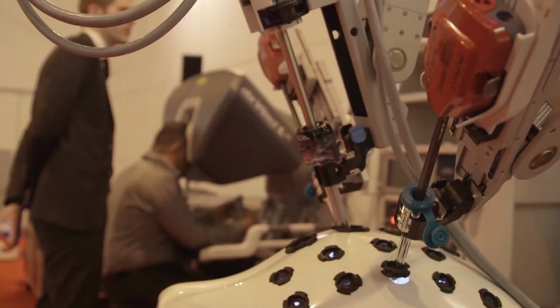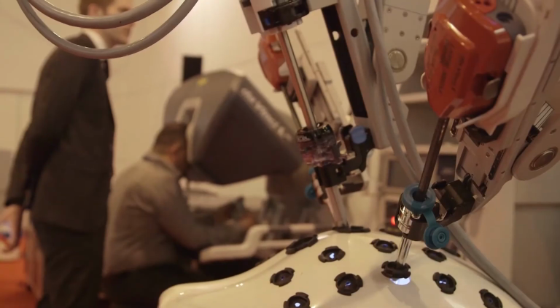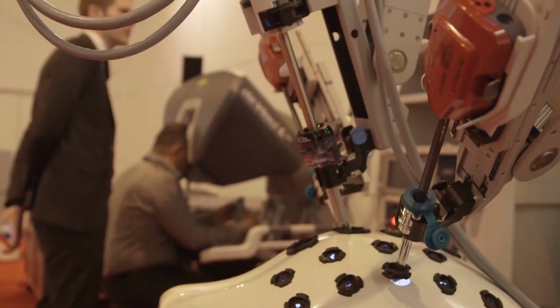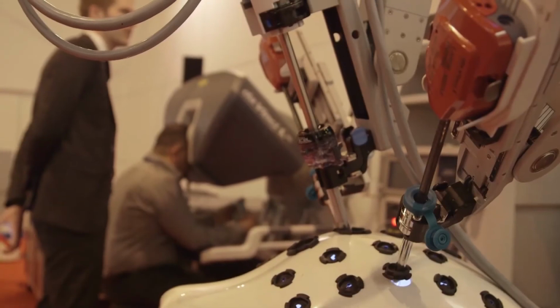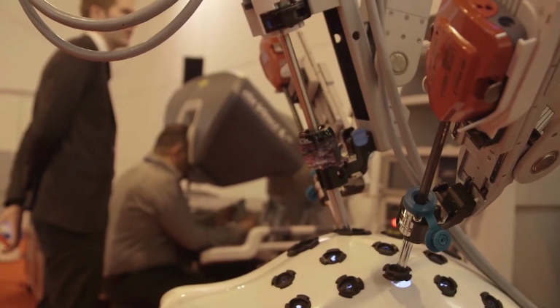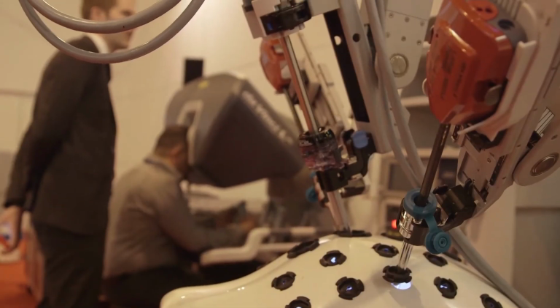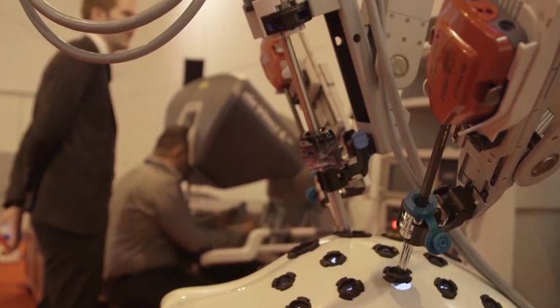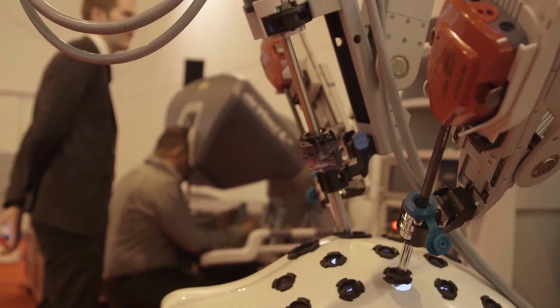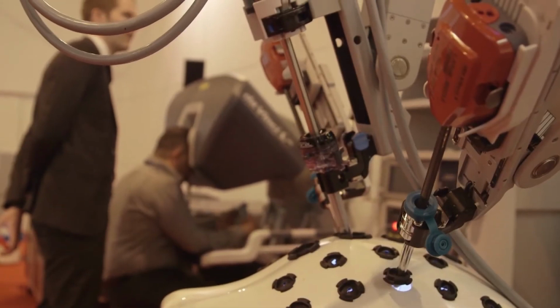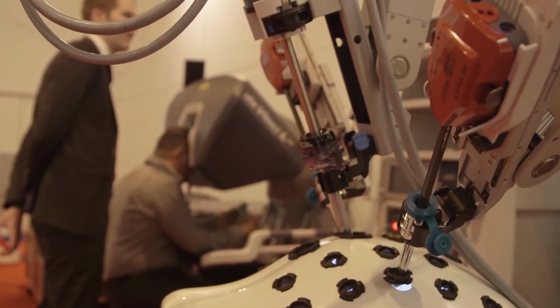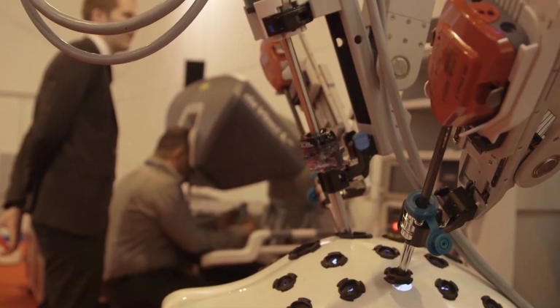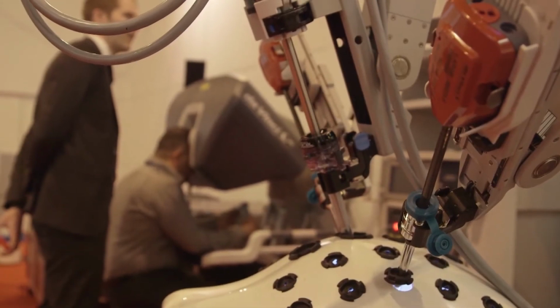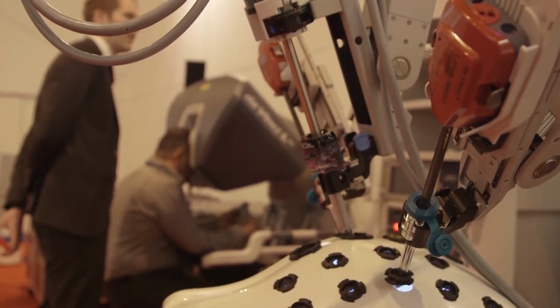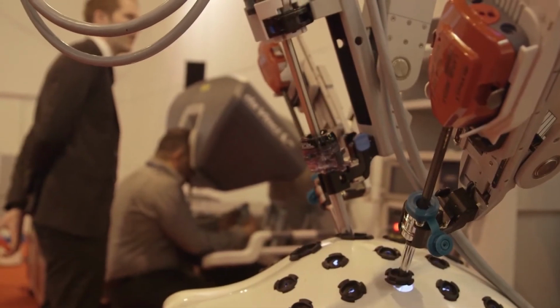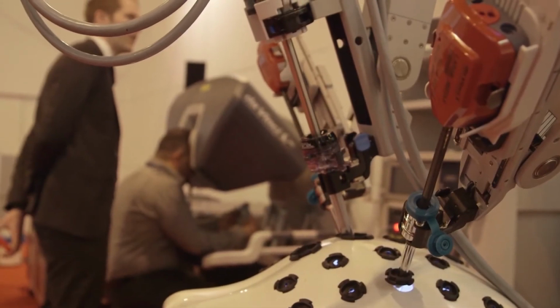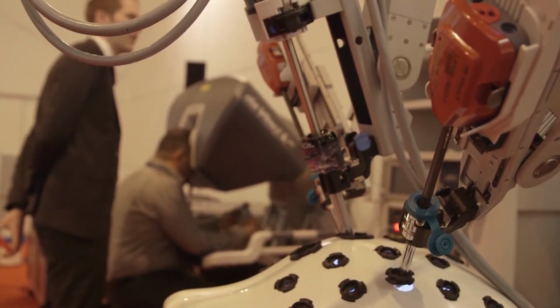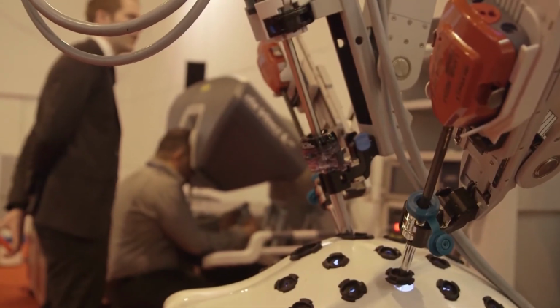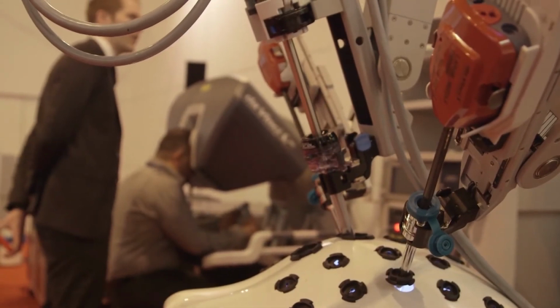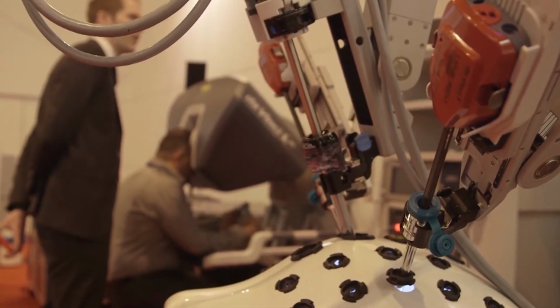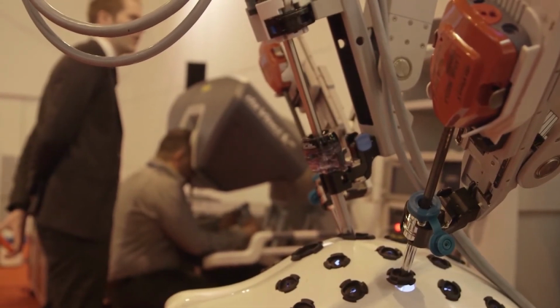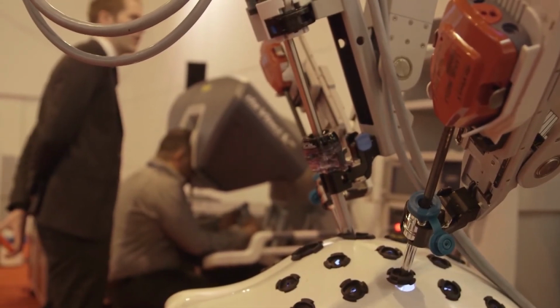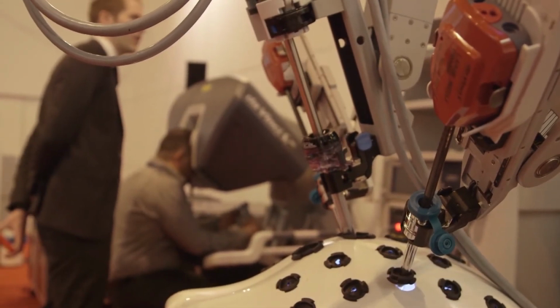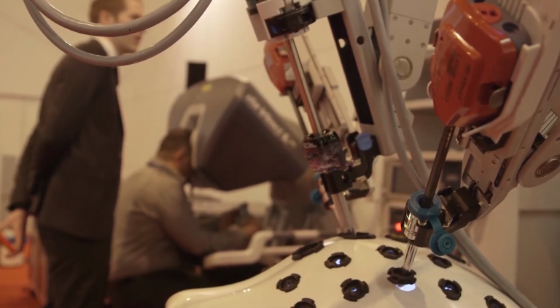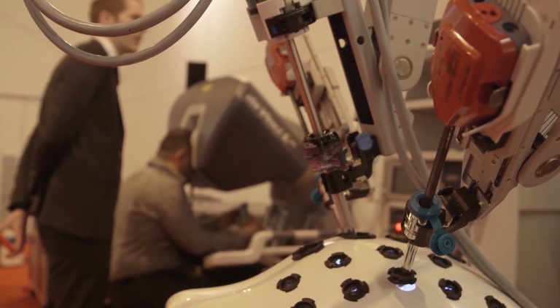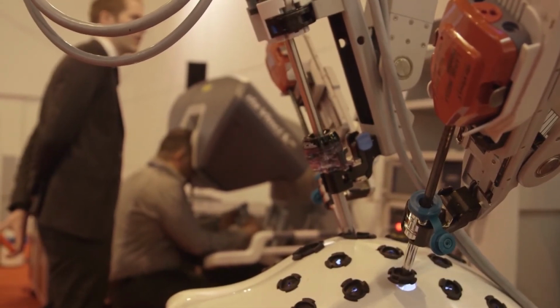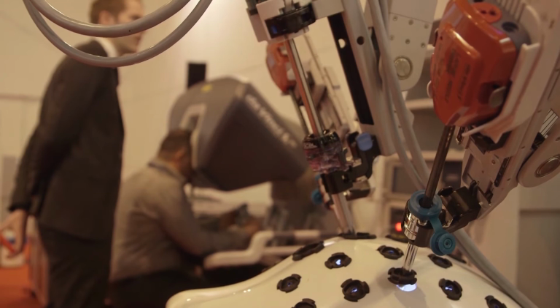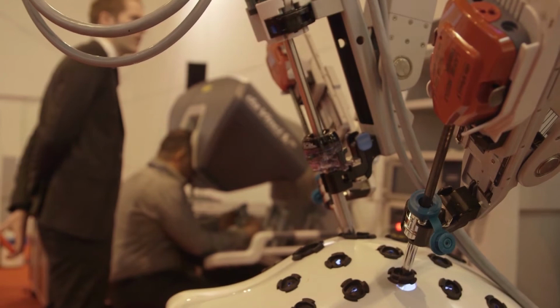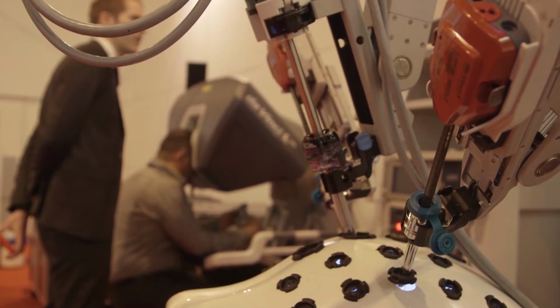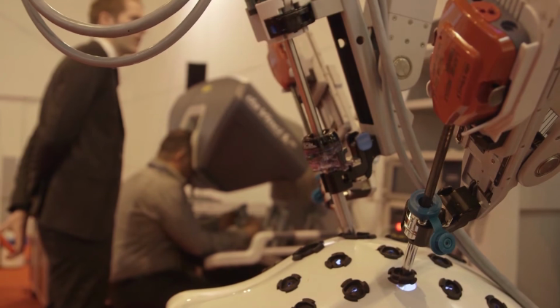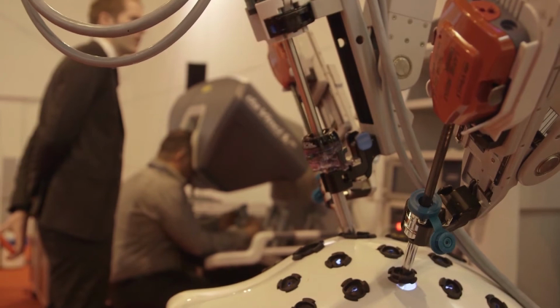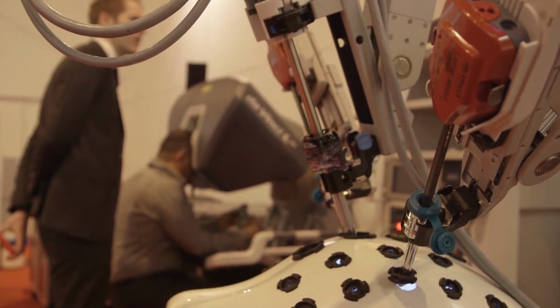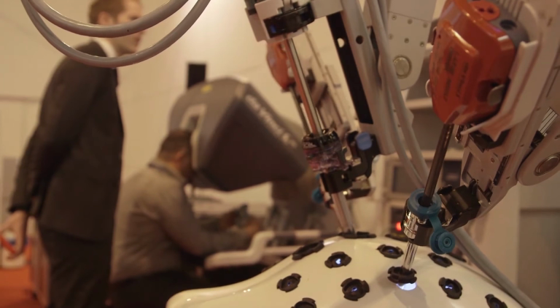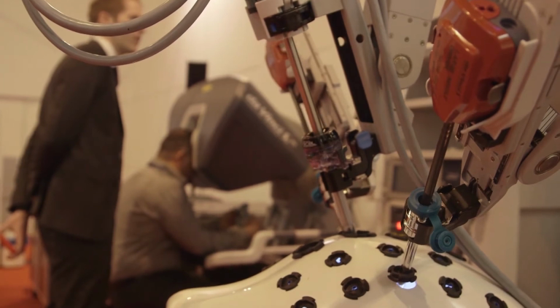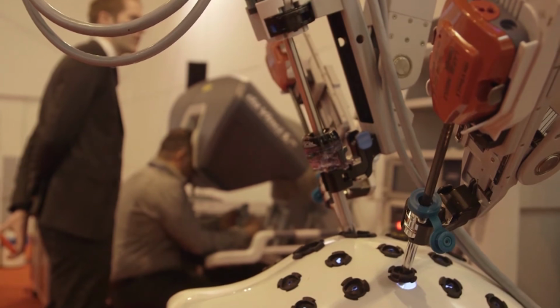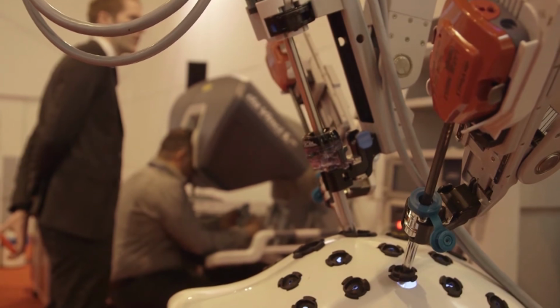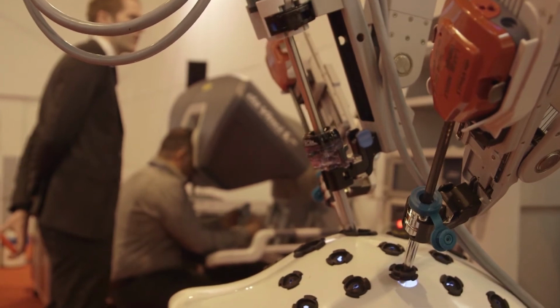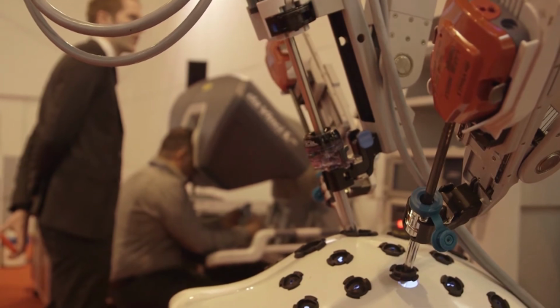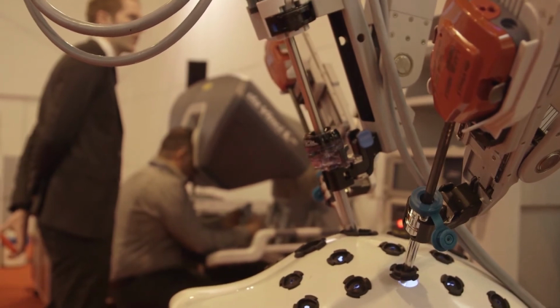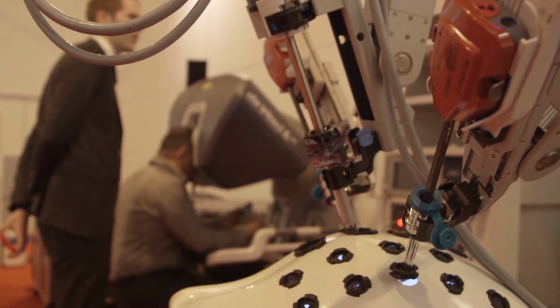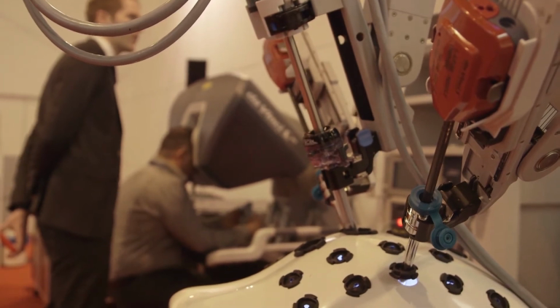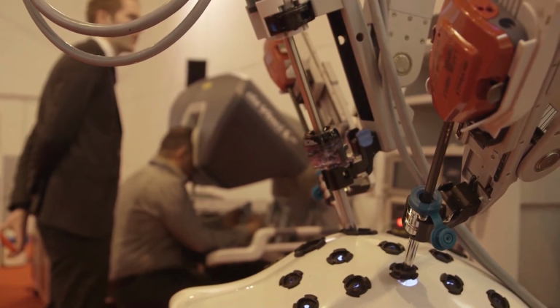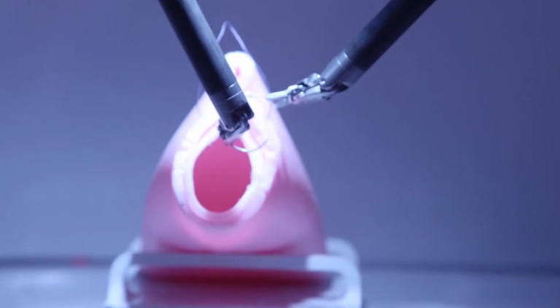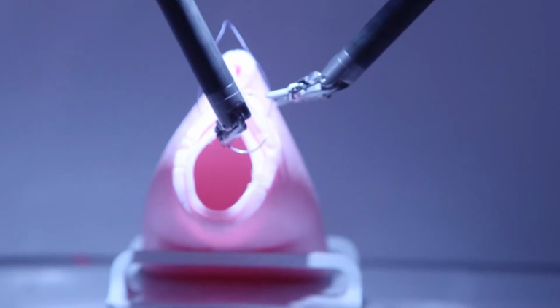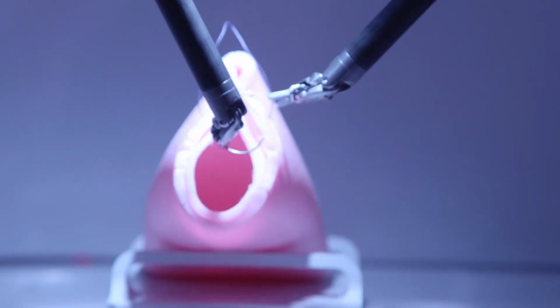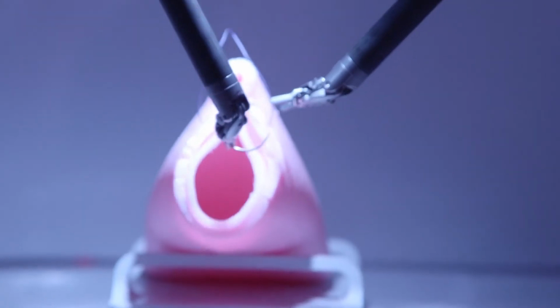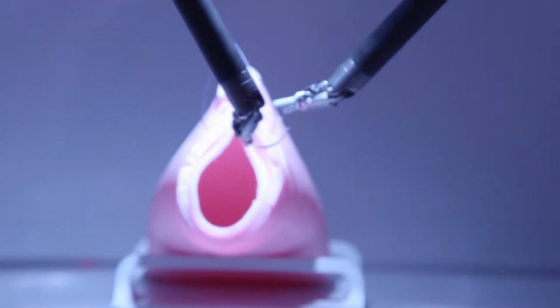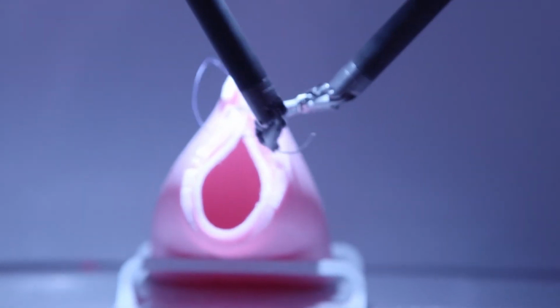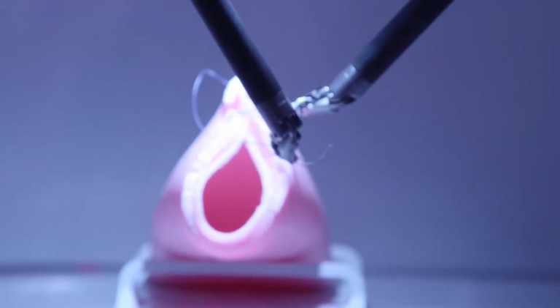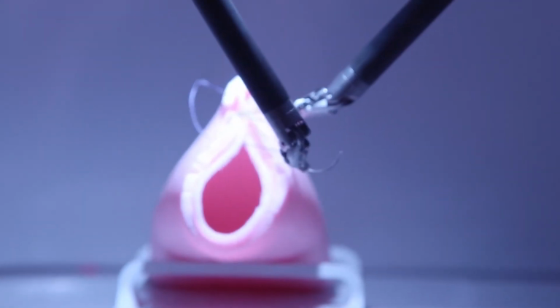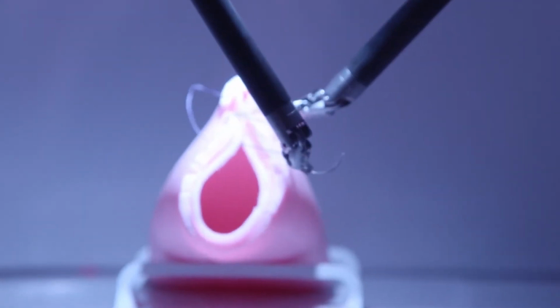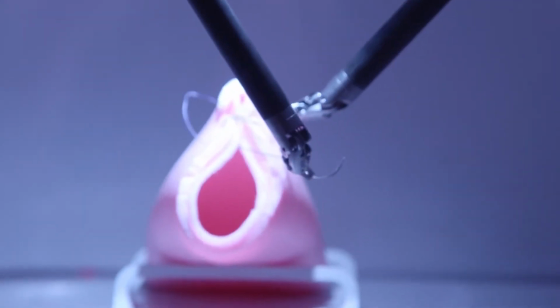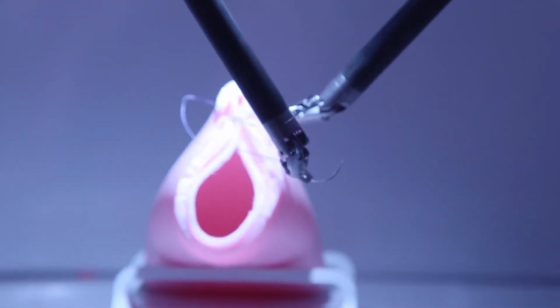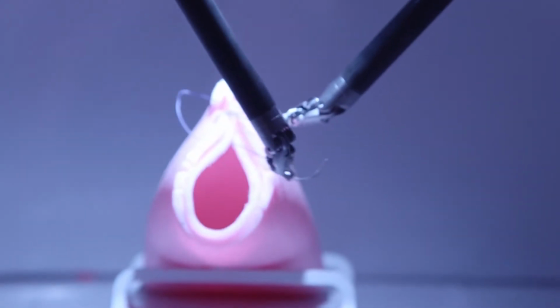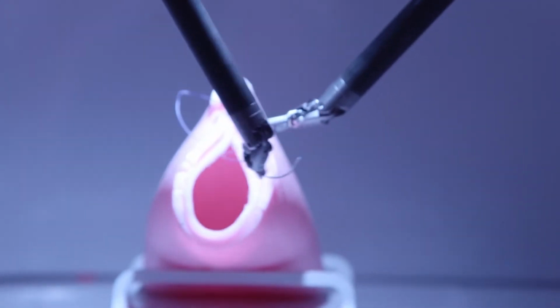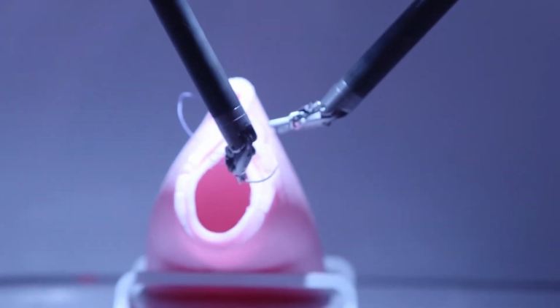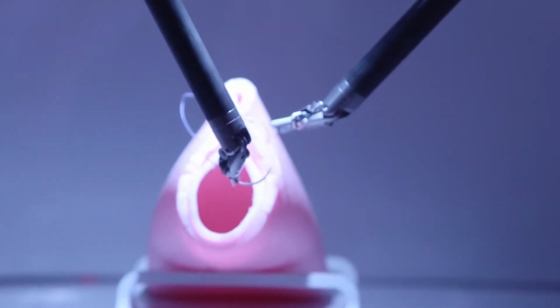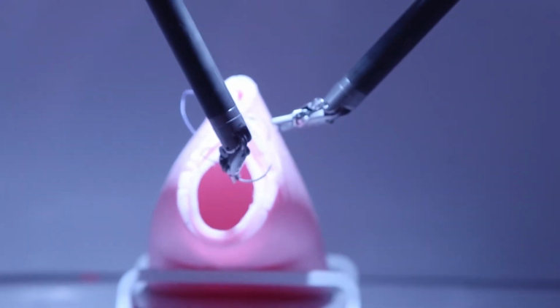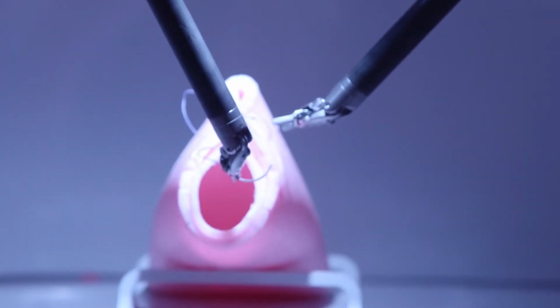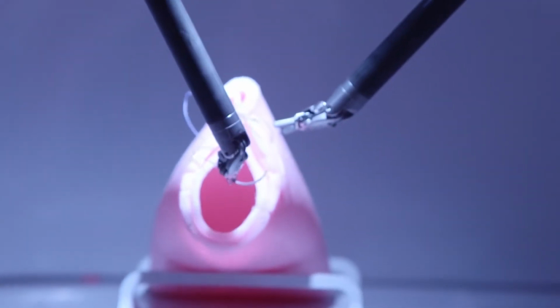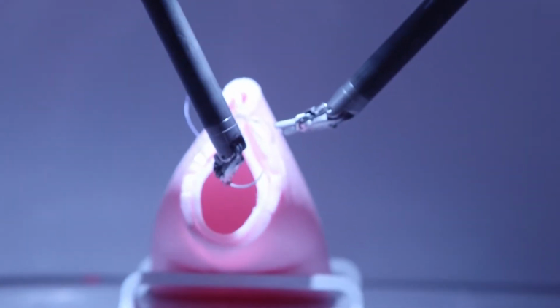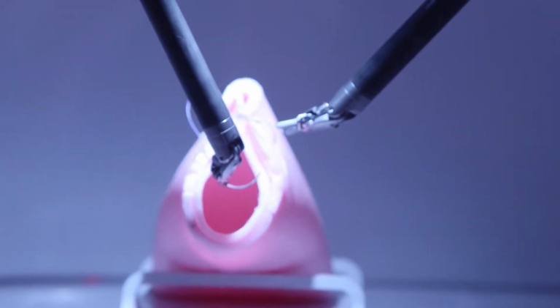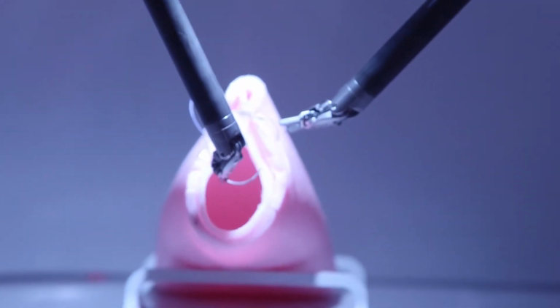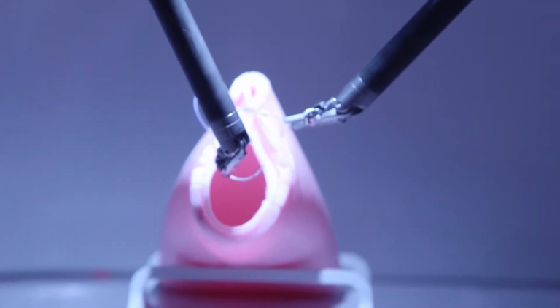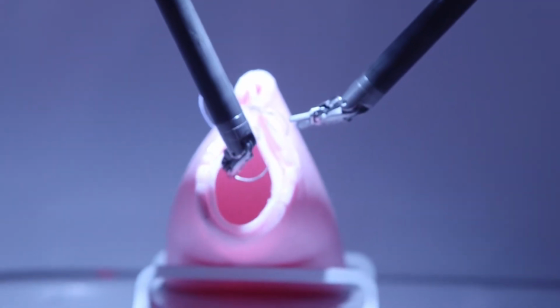When you are at the console, what you do there — moving right, for example — is doing the same thing inside the pelvic models or the patient.